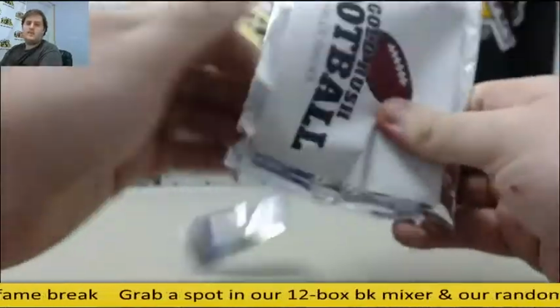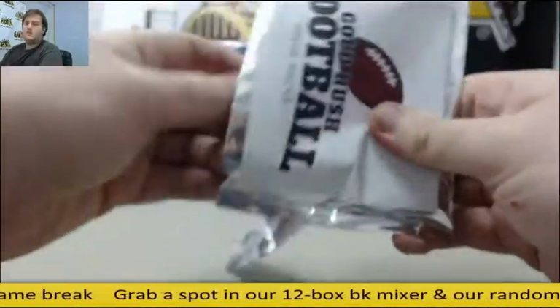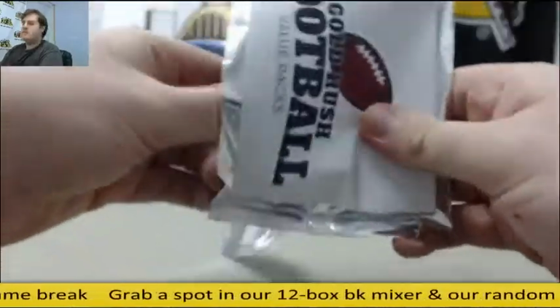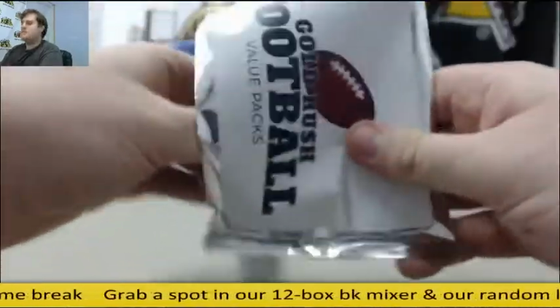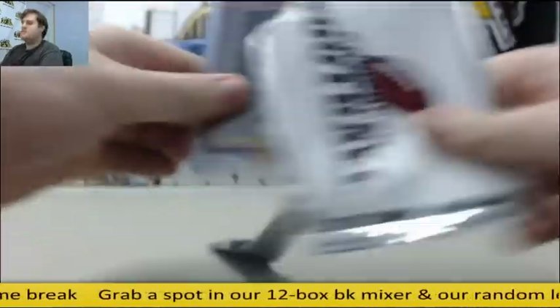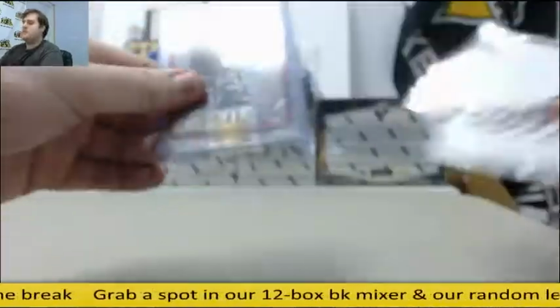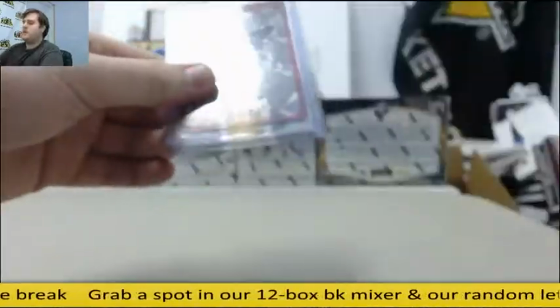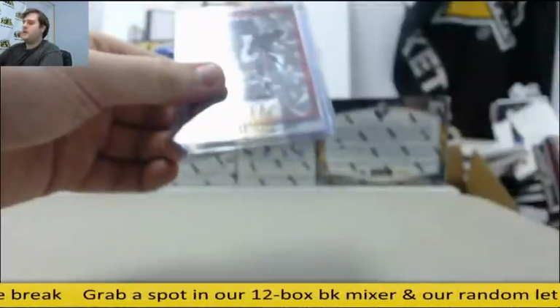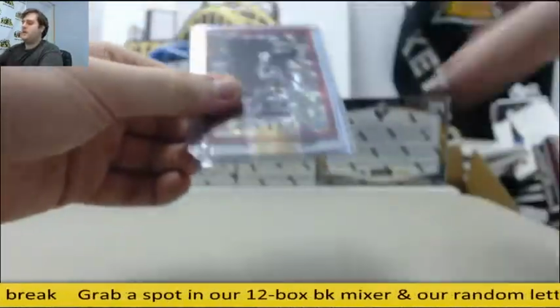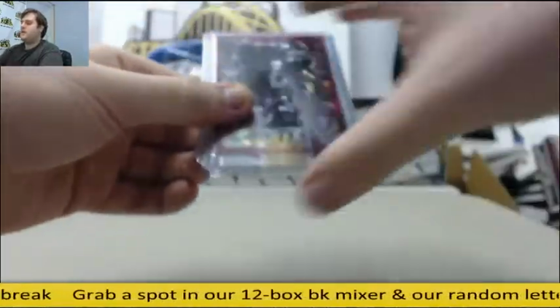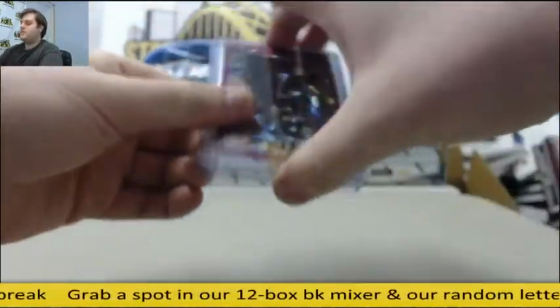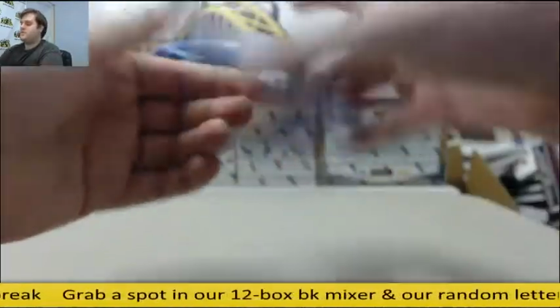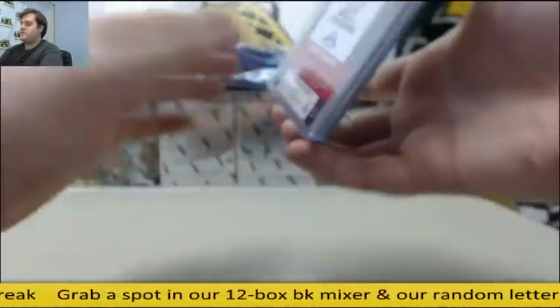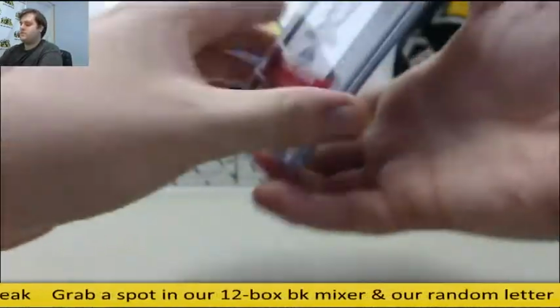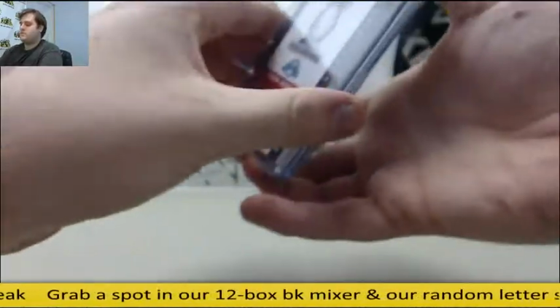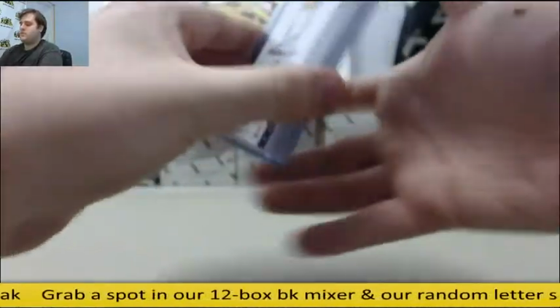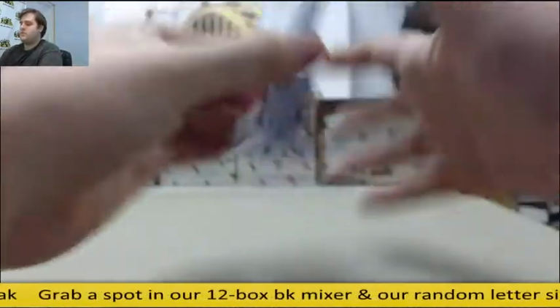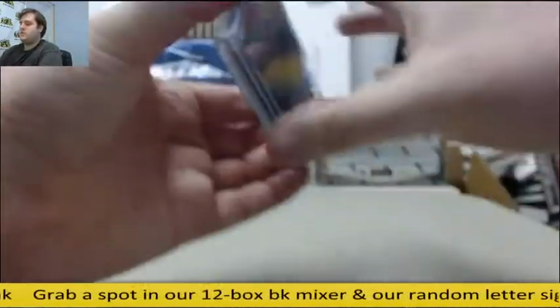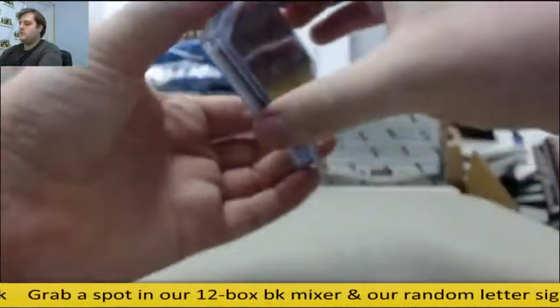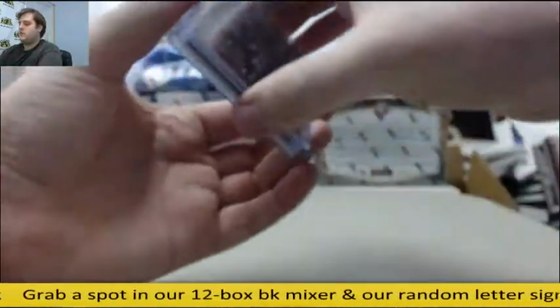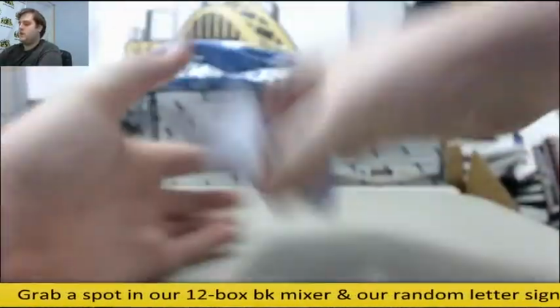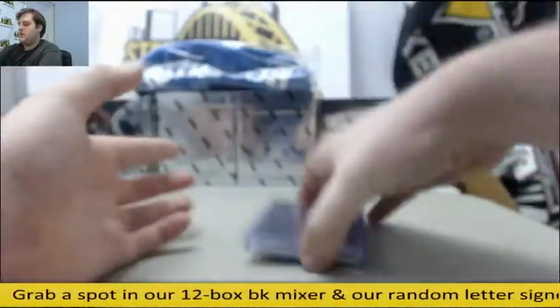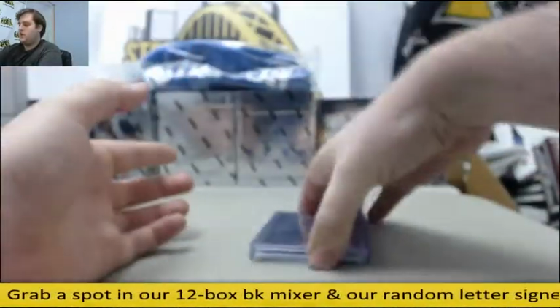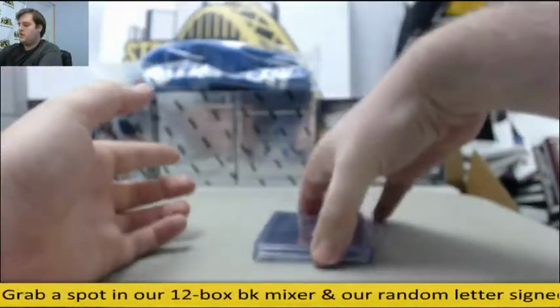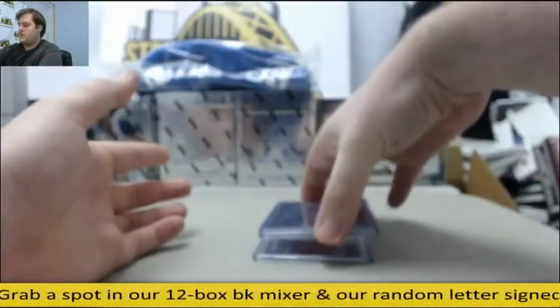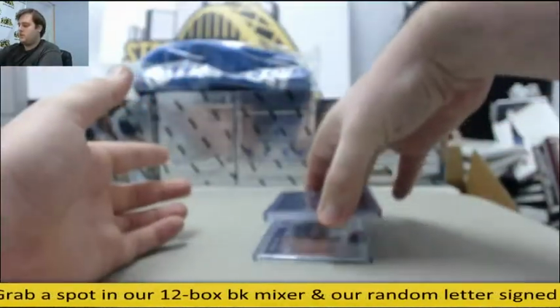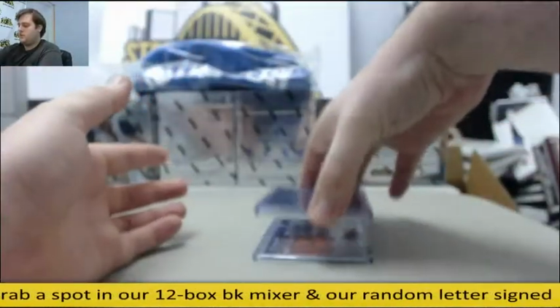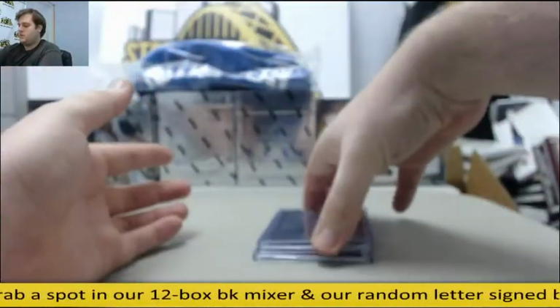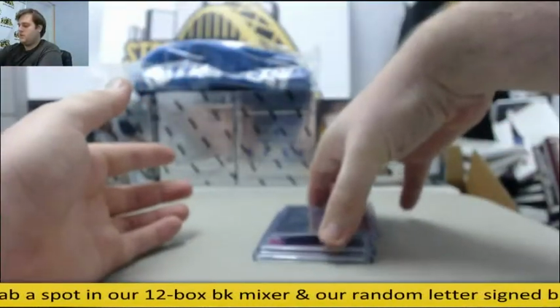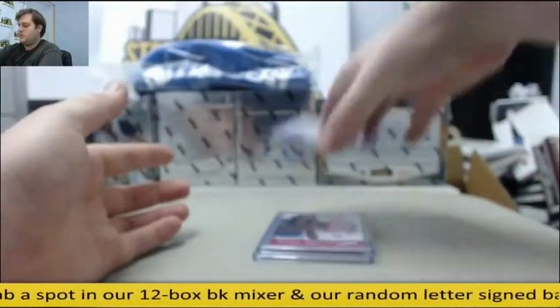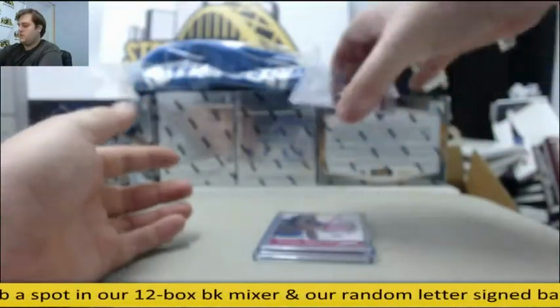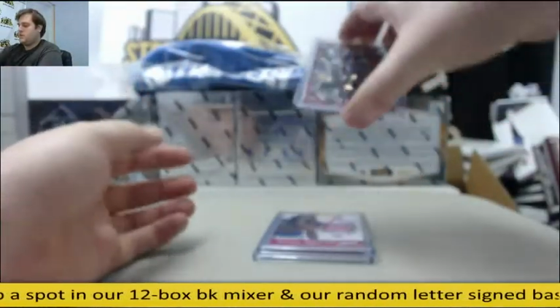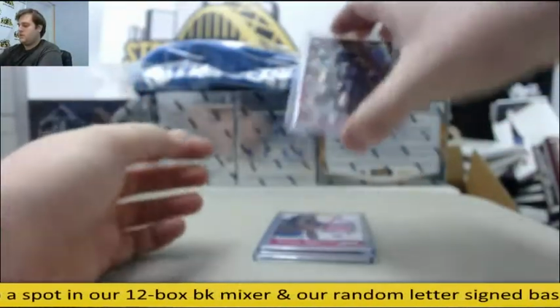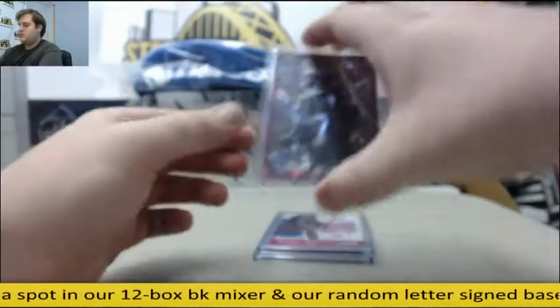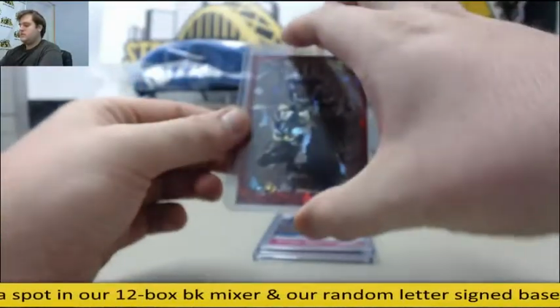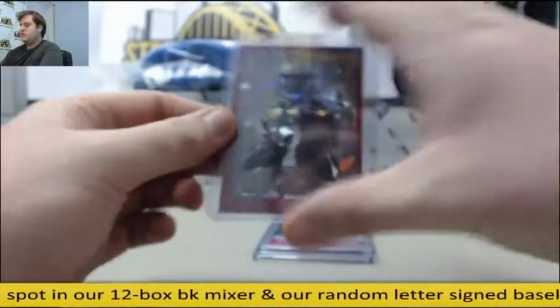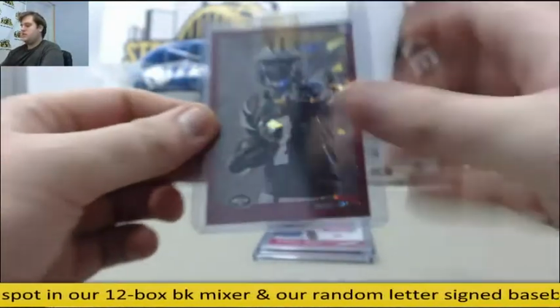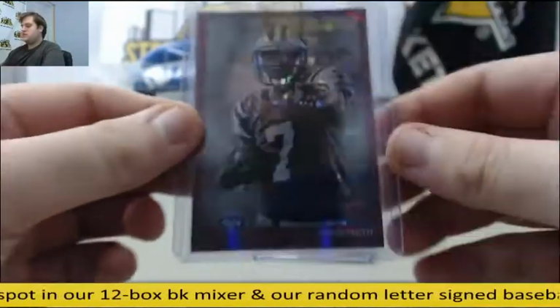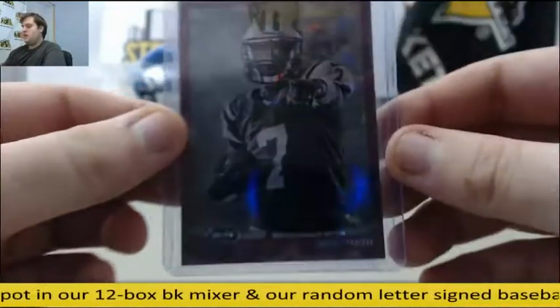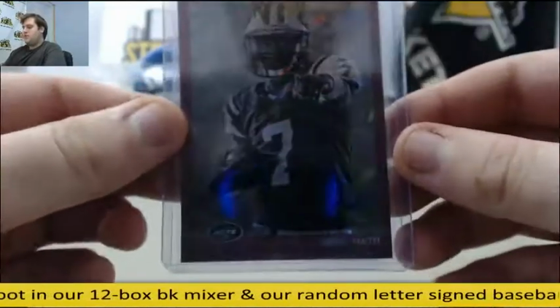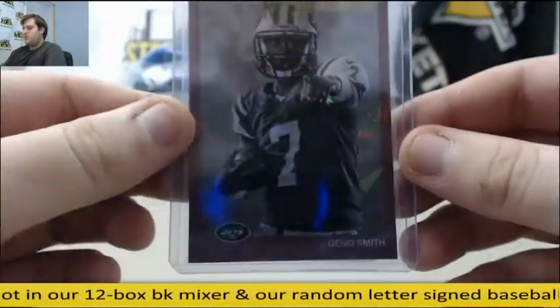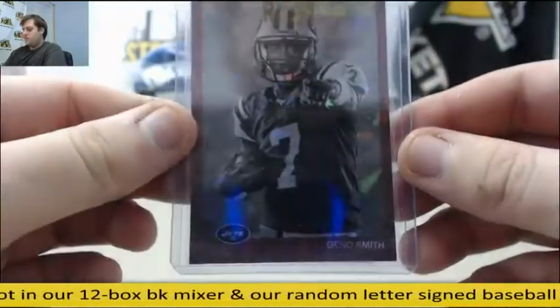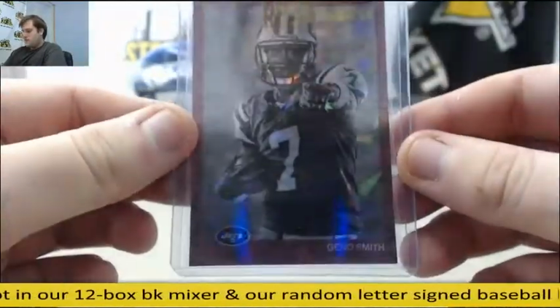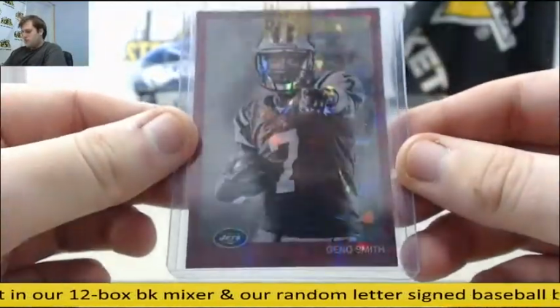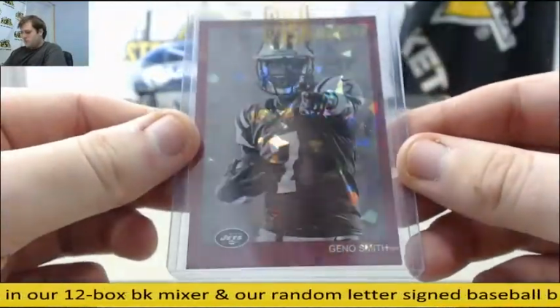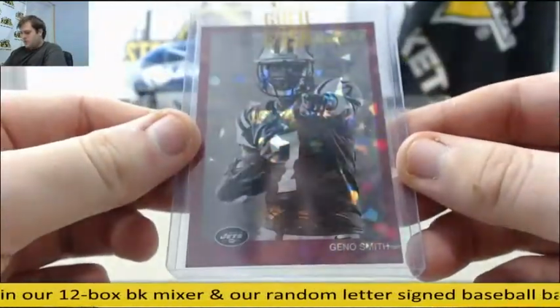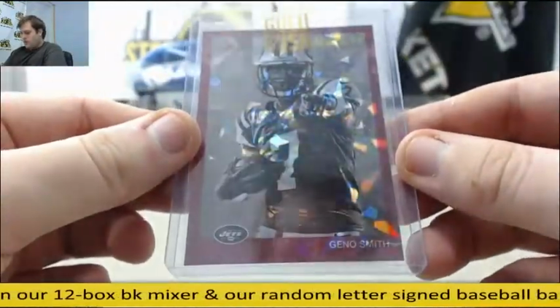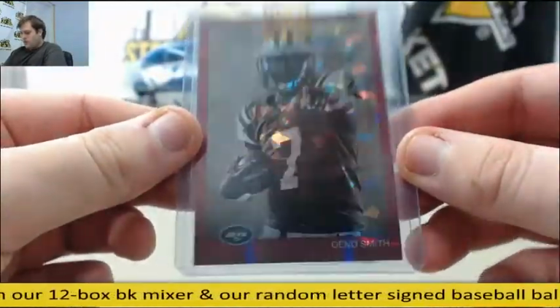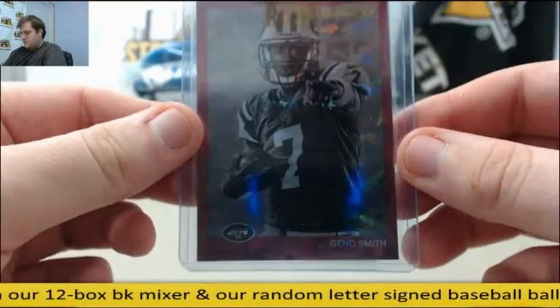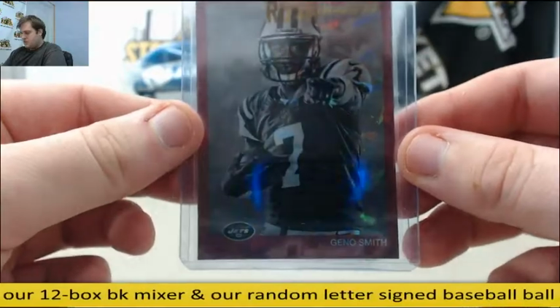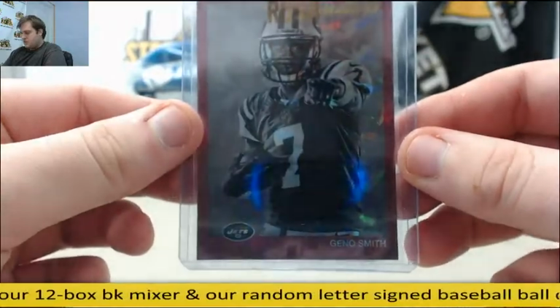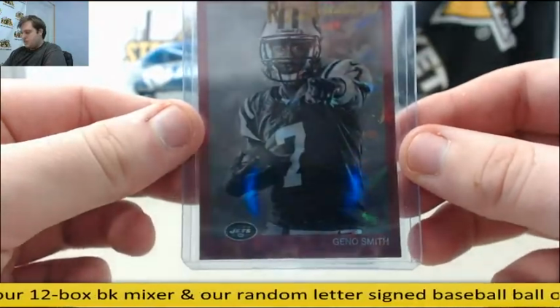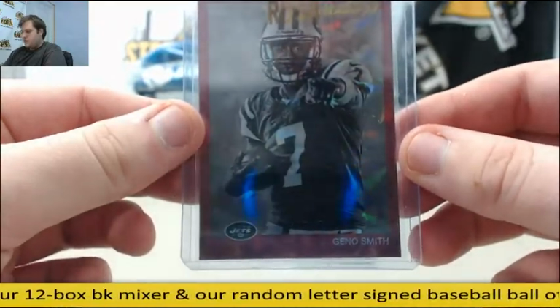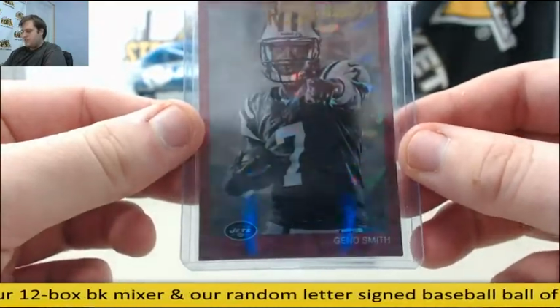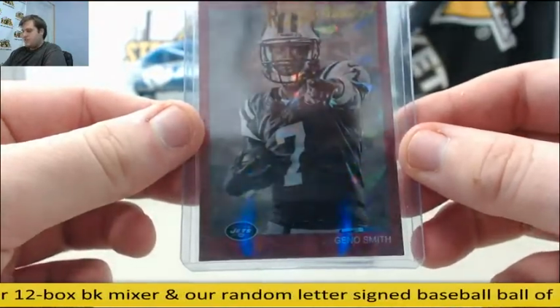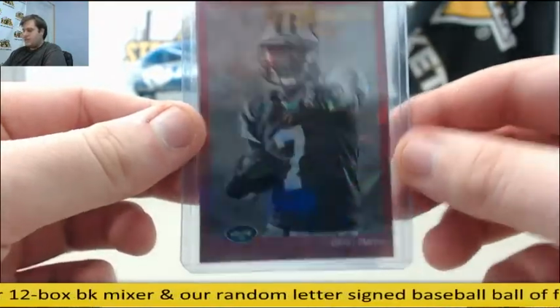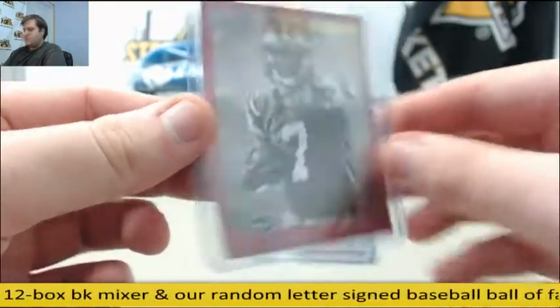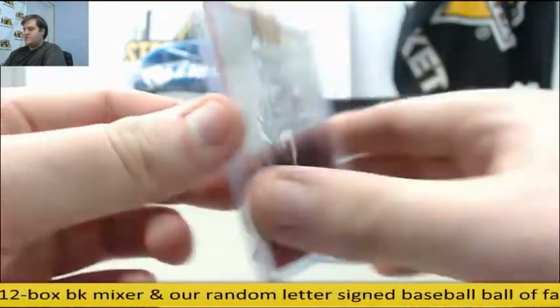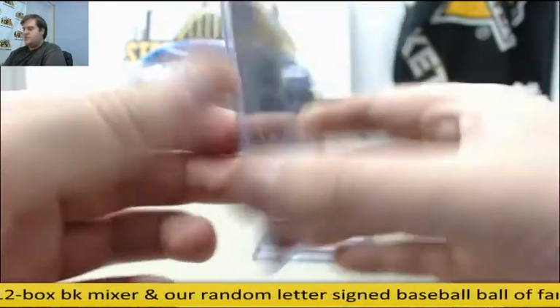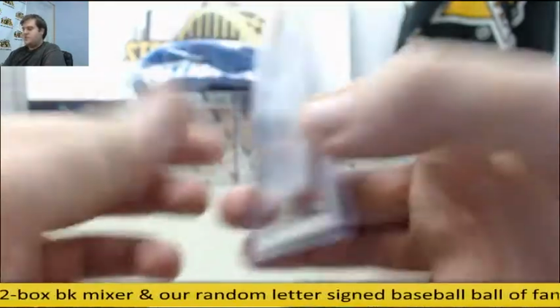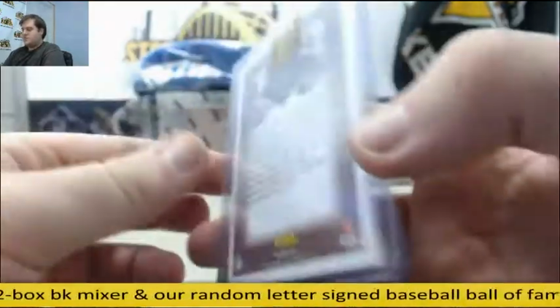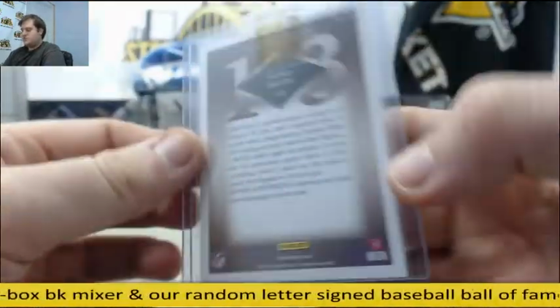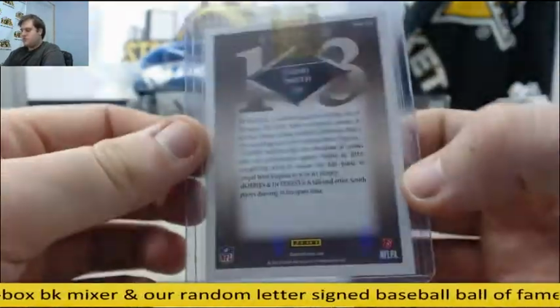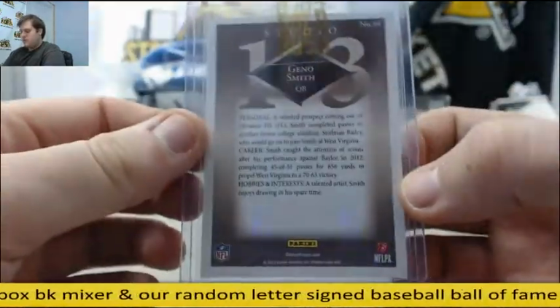That's some nice hits coming out of here. Let's see what we've got. Starting us off...